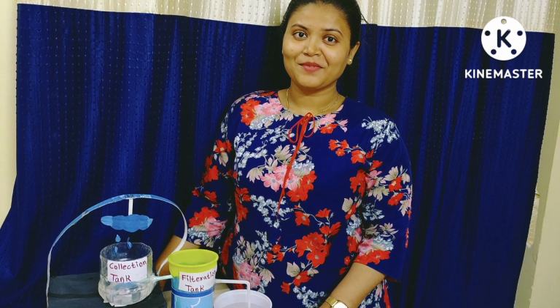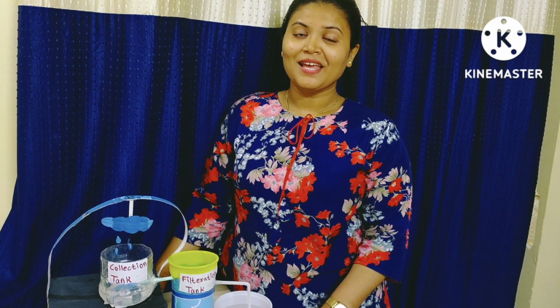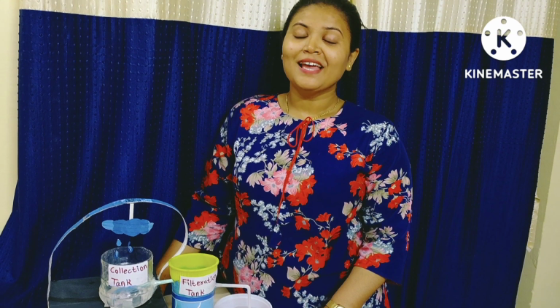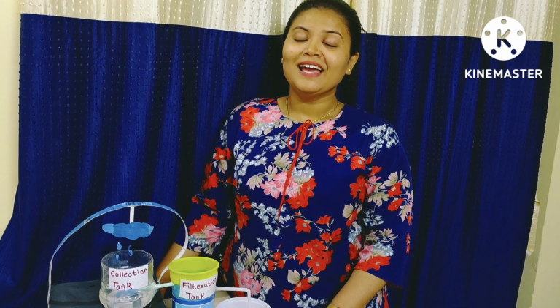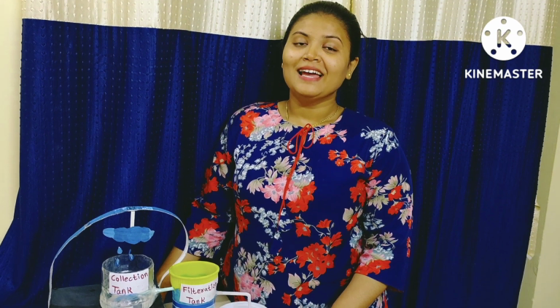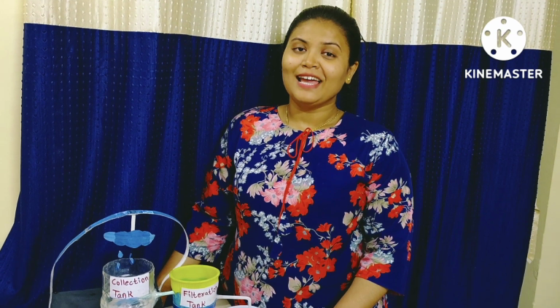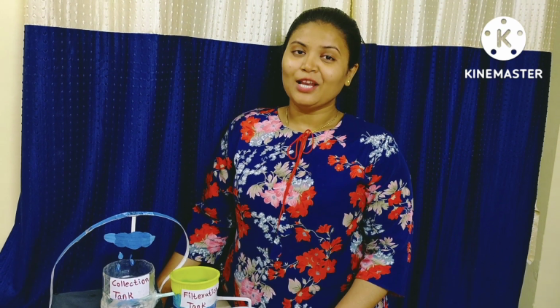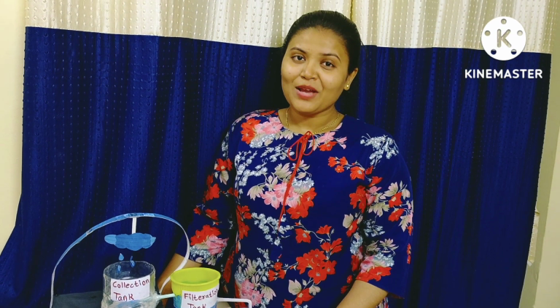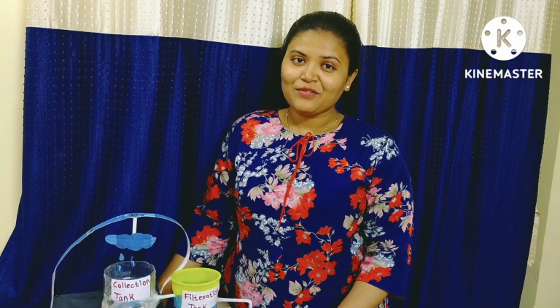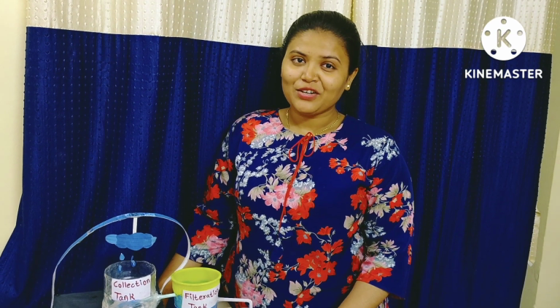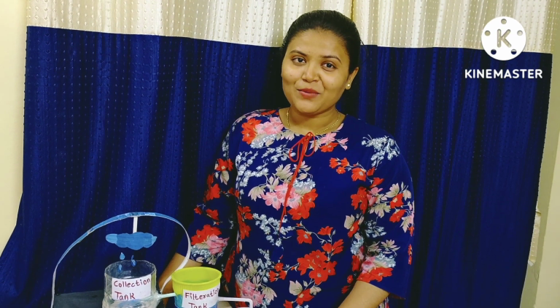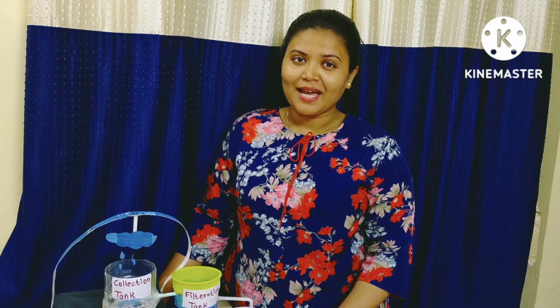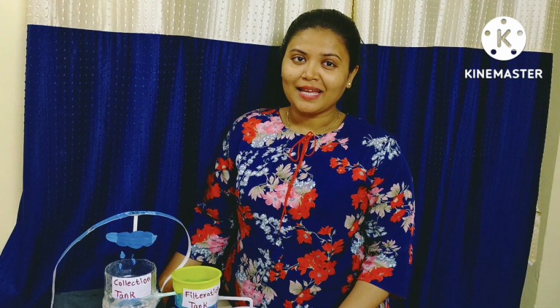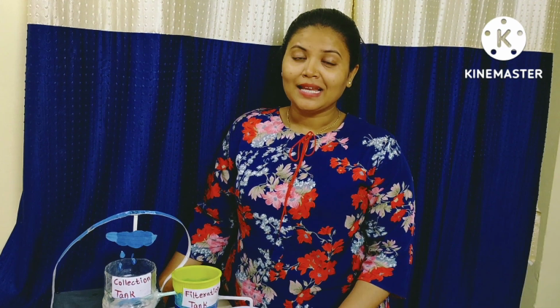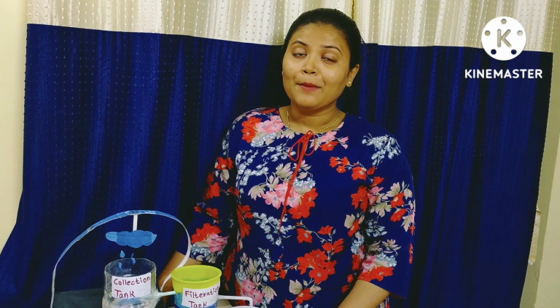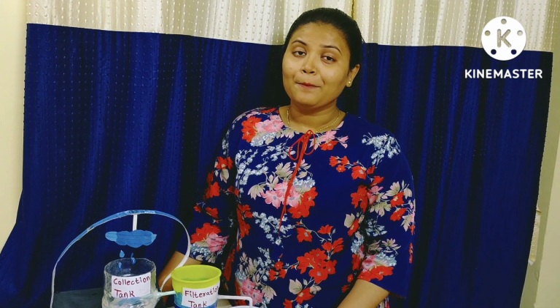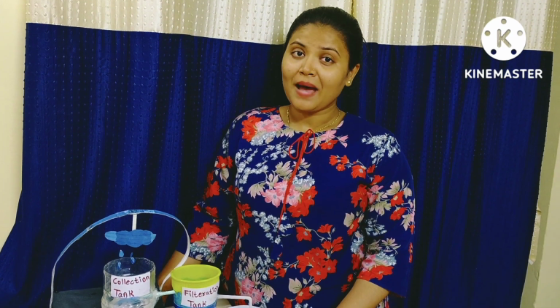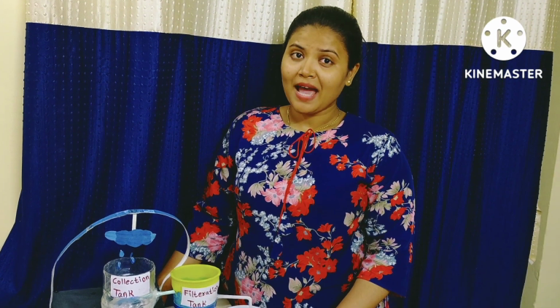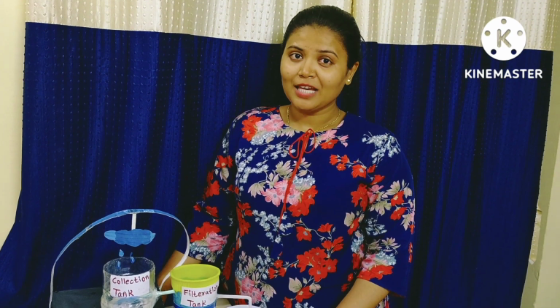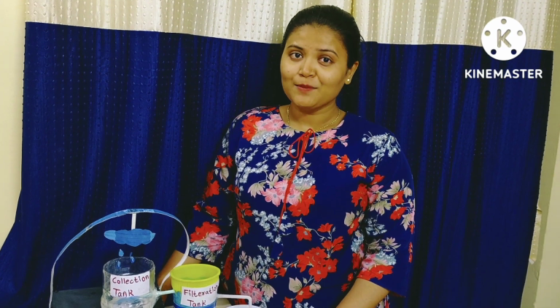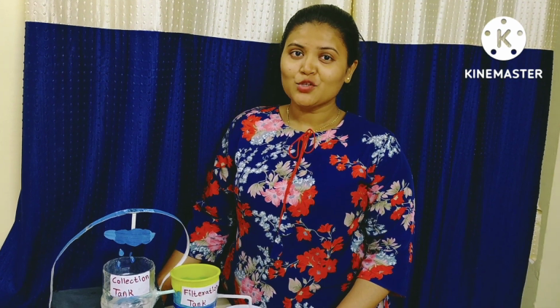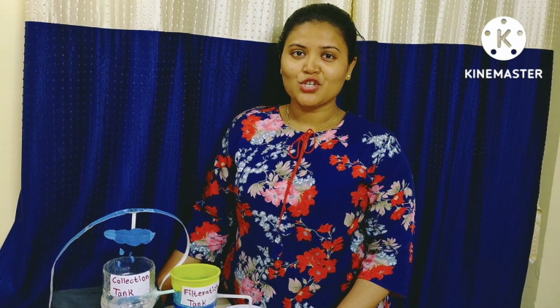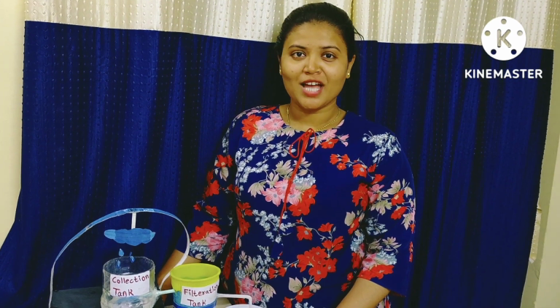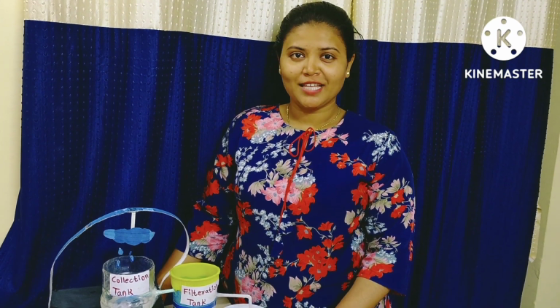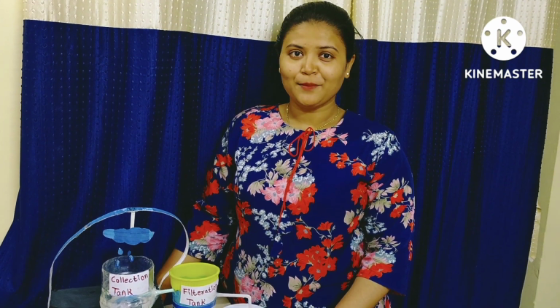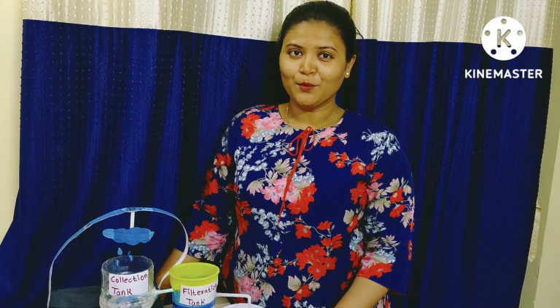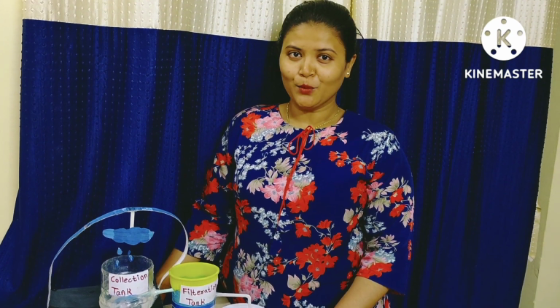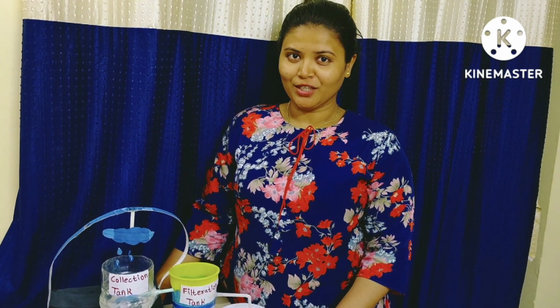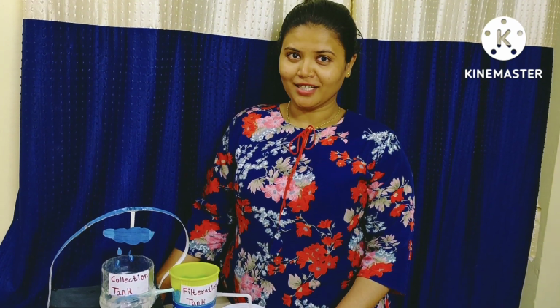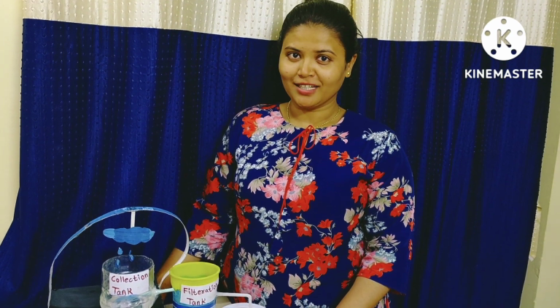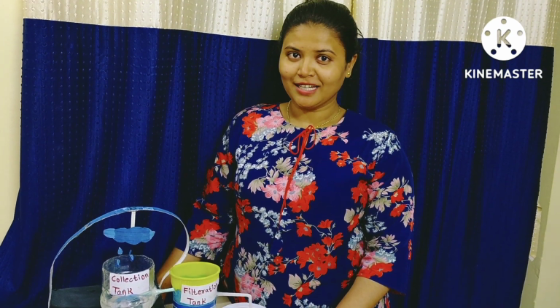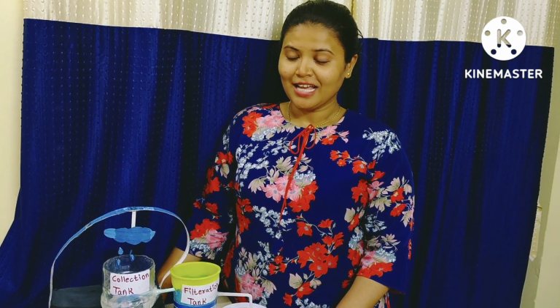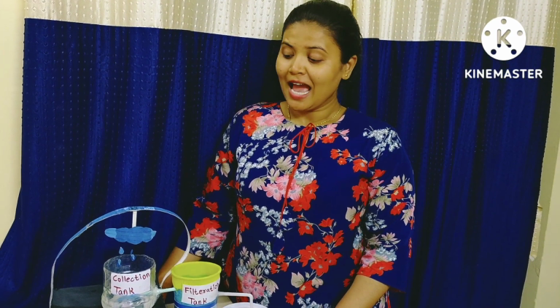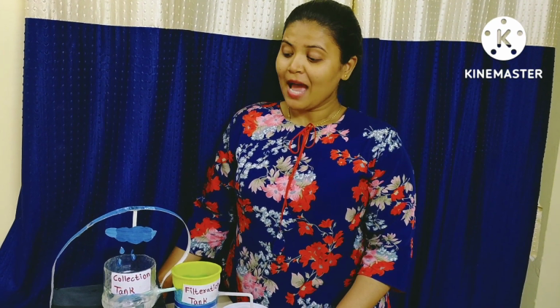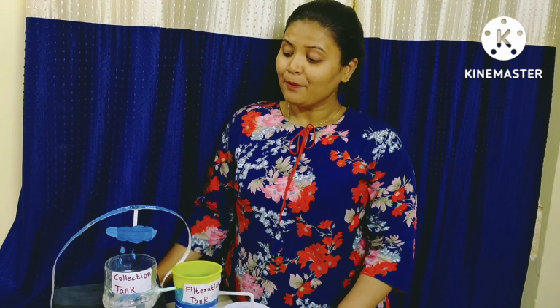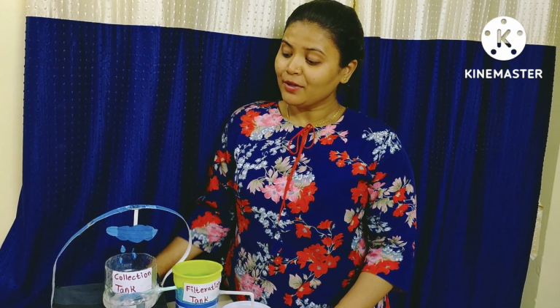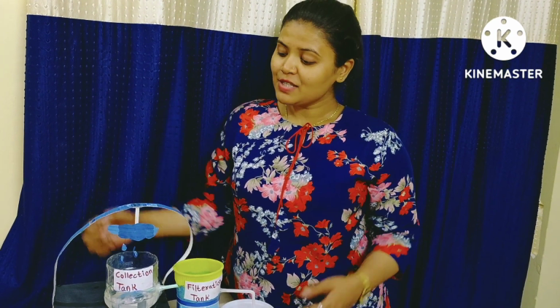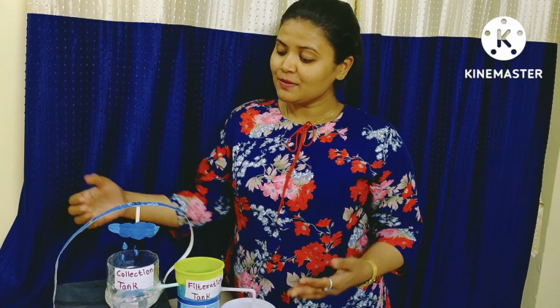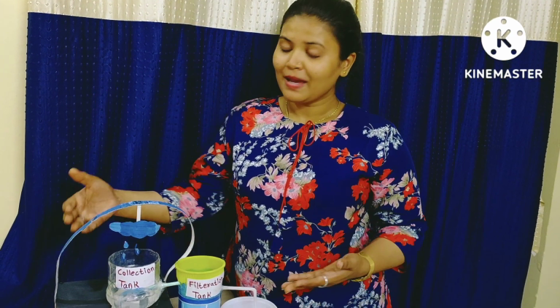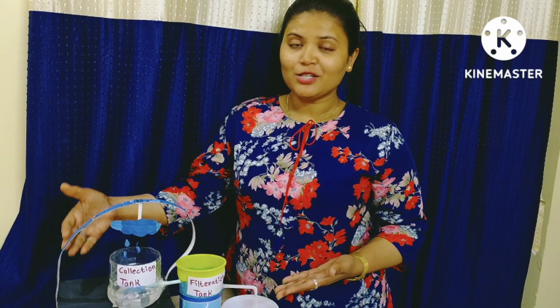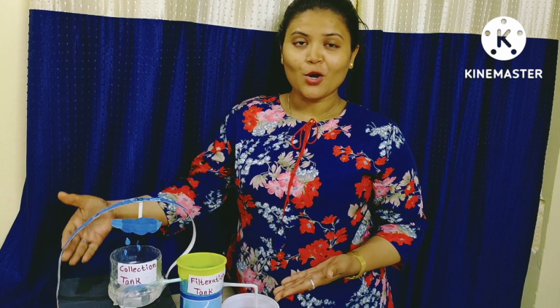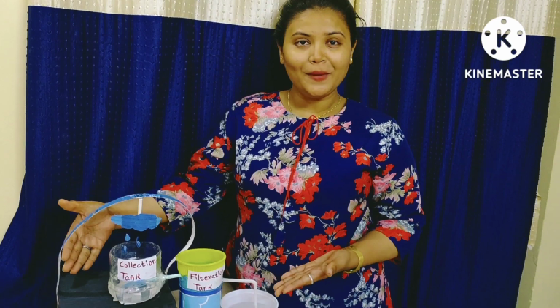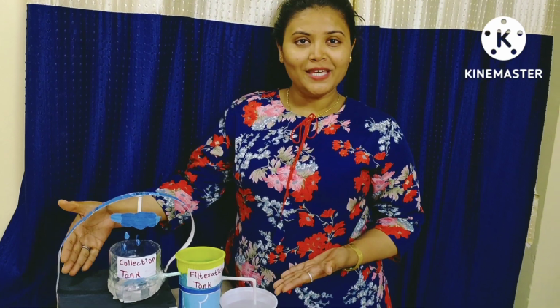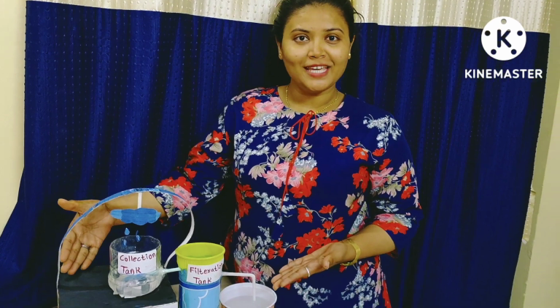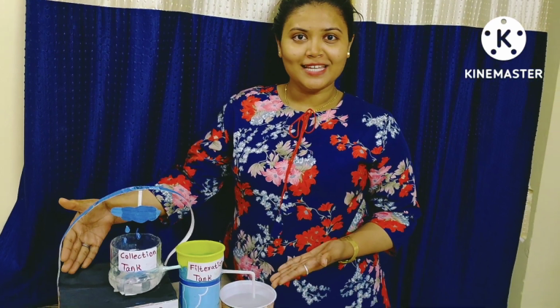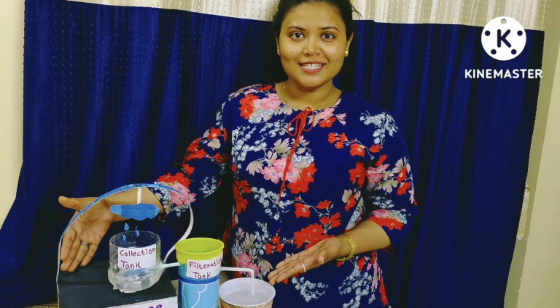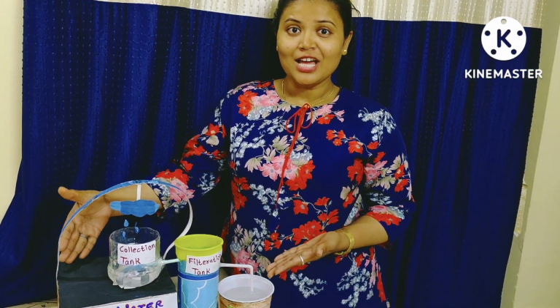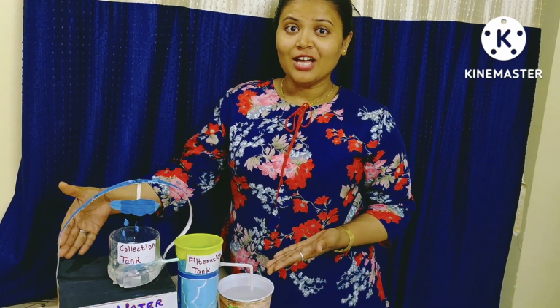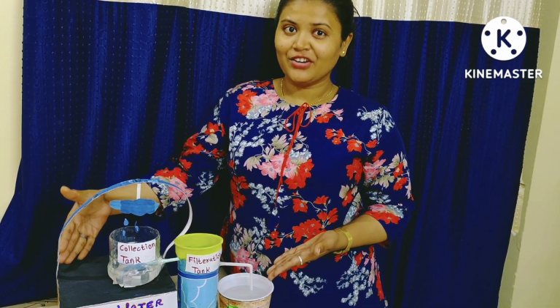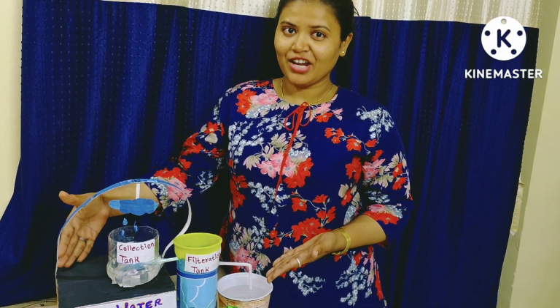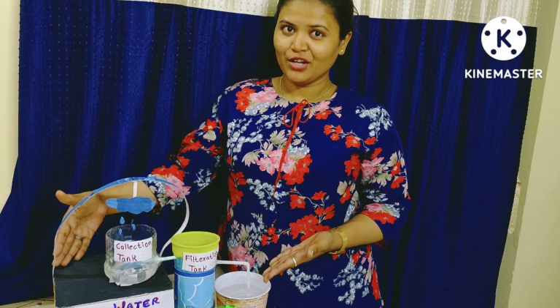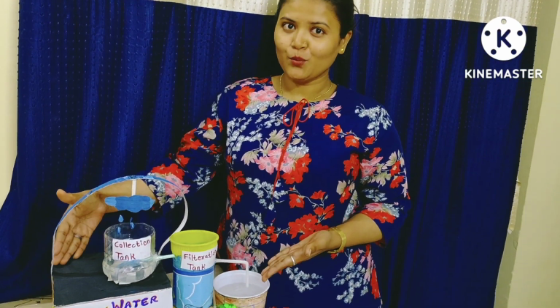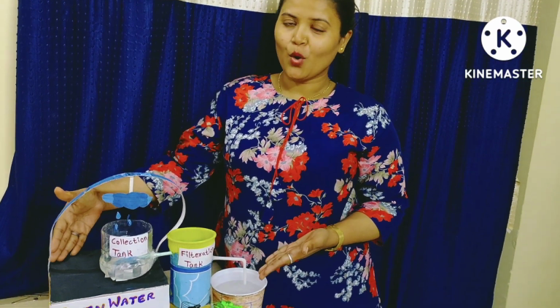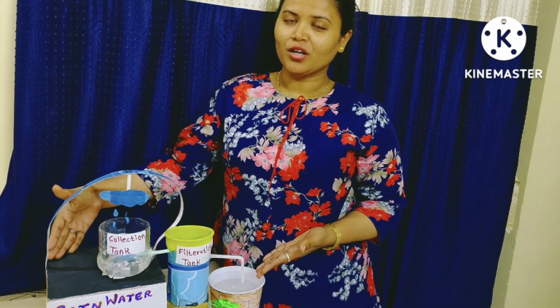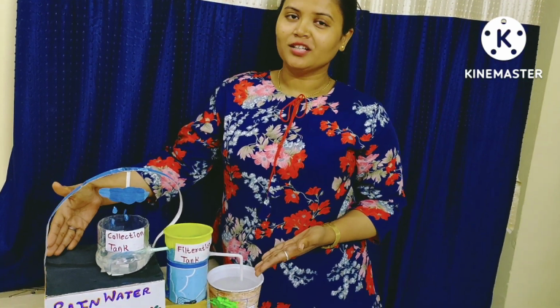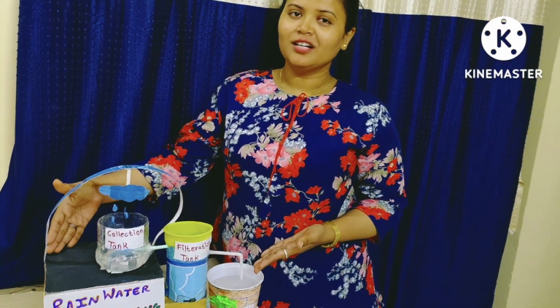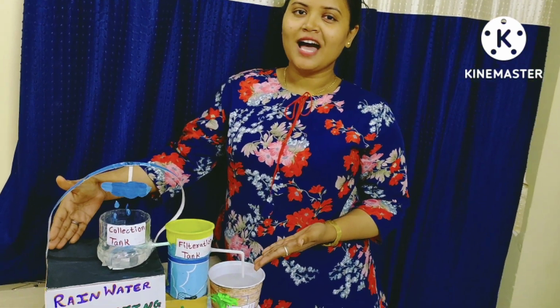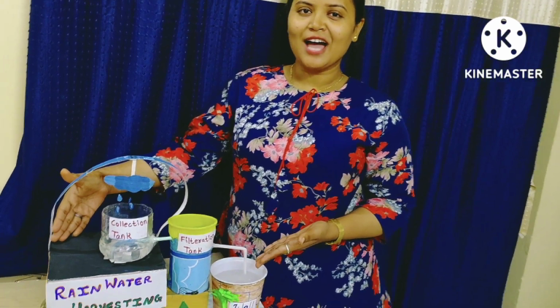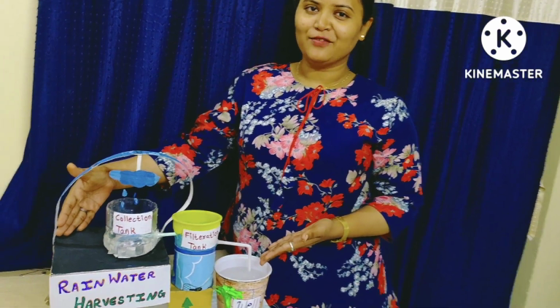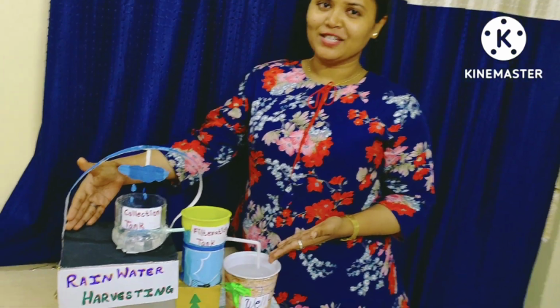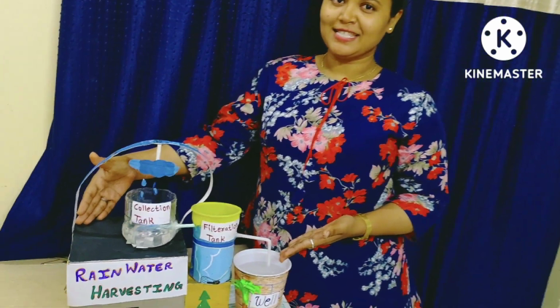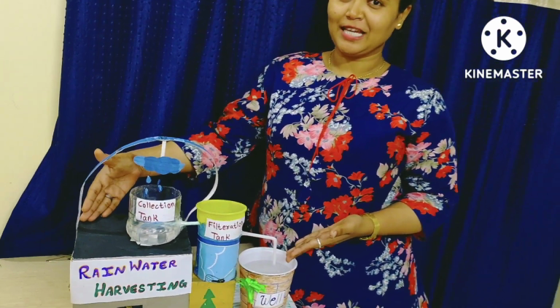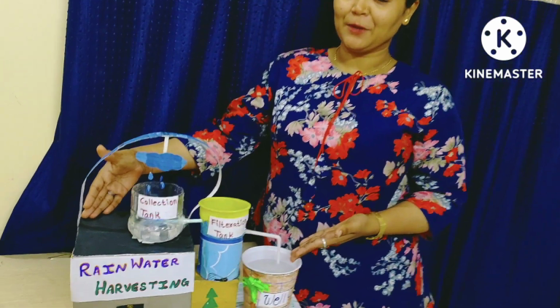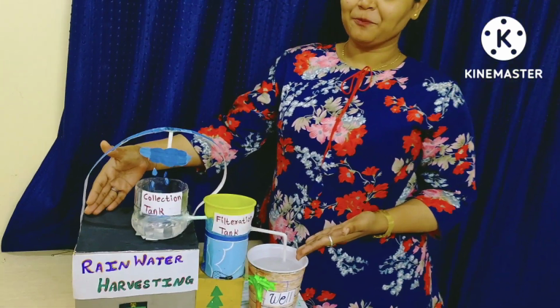Hello everyone, I am Sujata Boondar. Today my topic is Rainwater Harvesting.